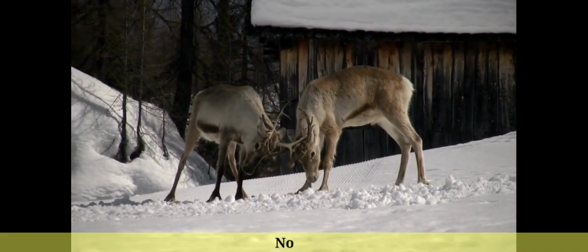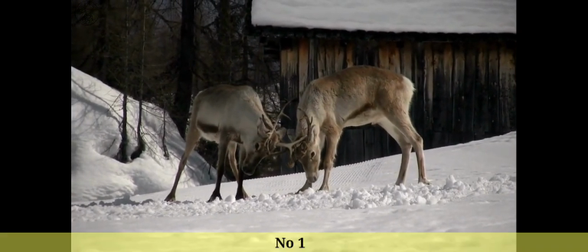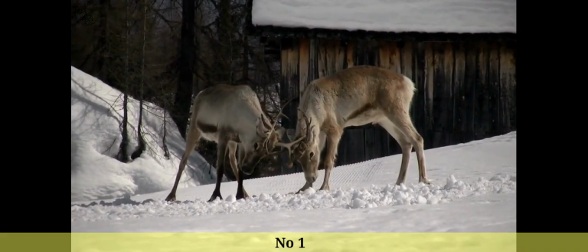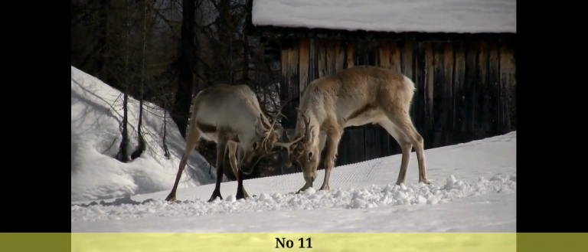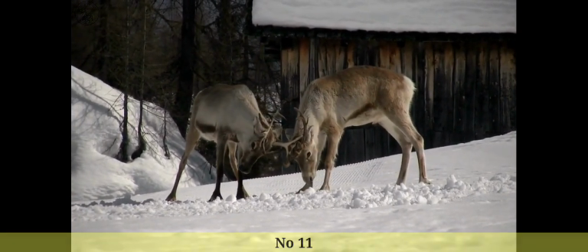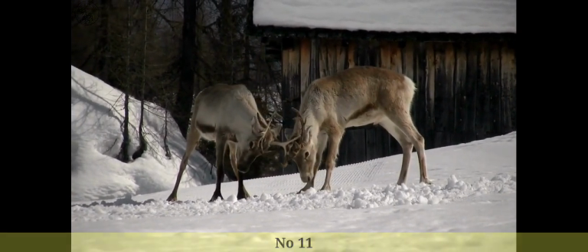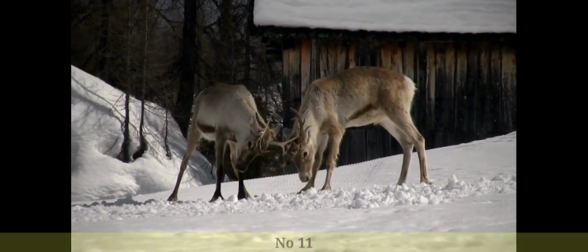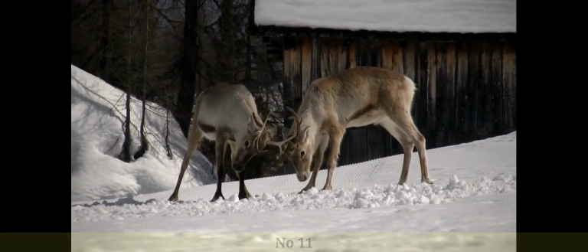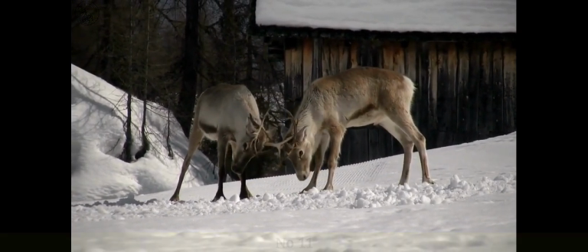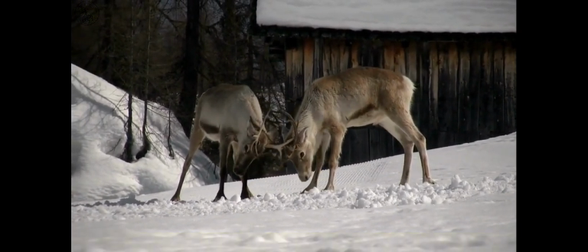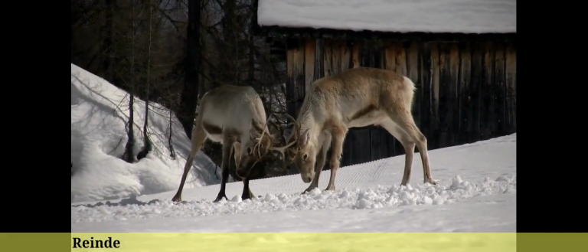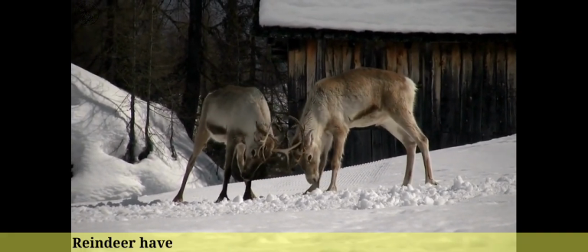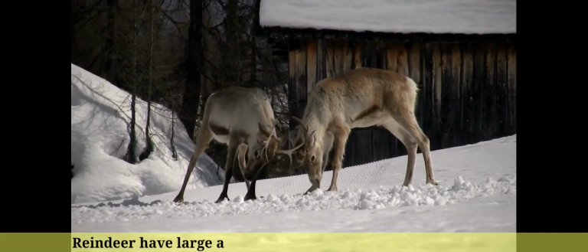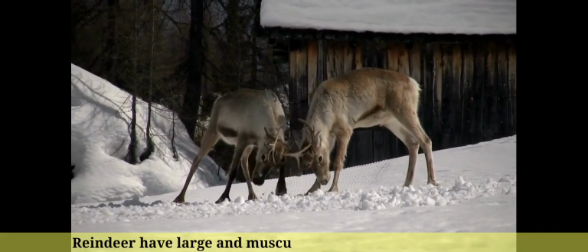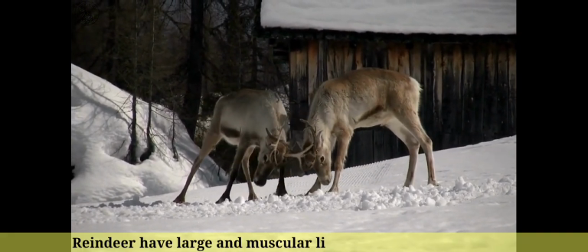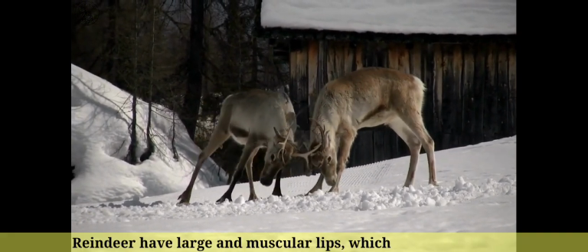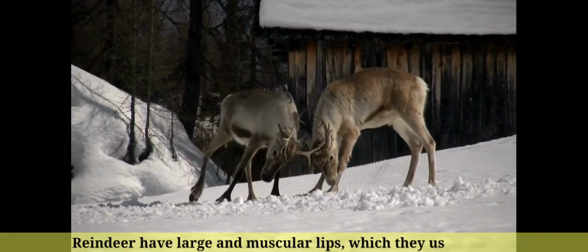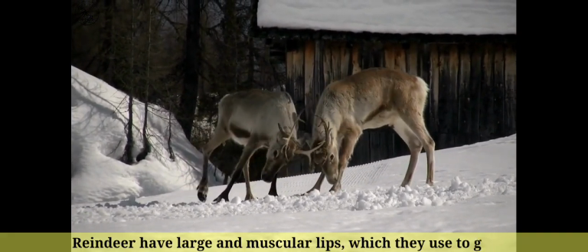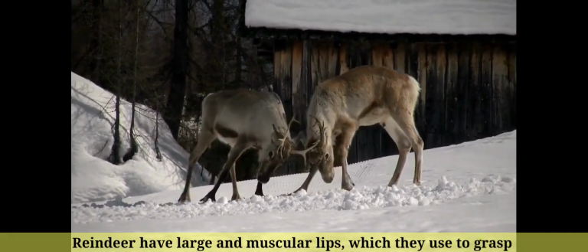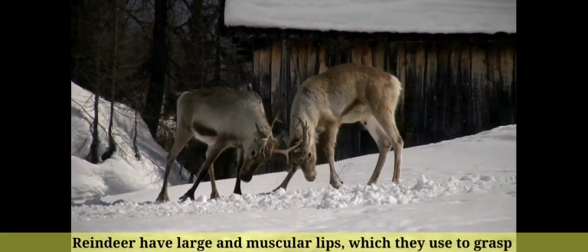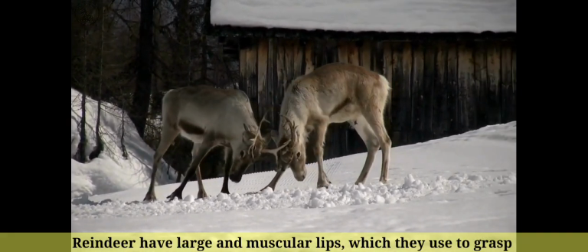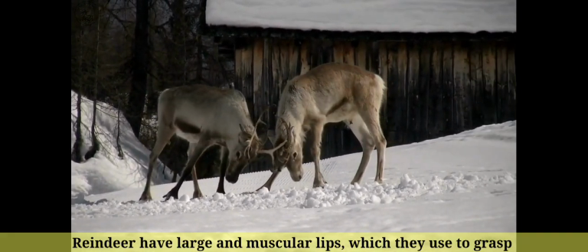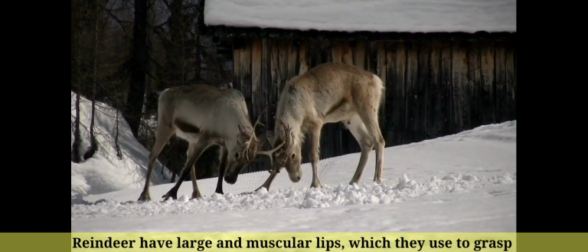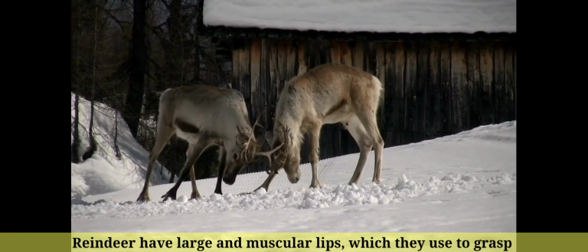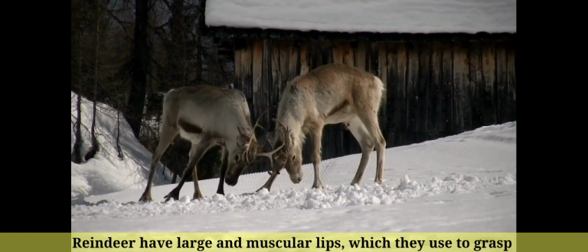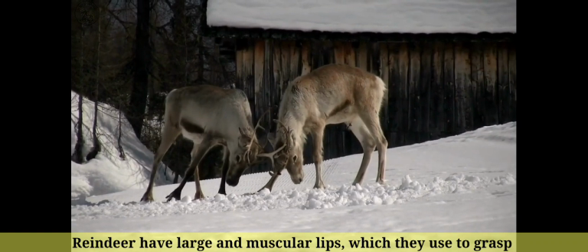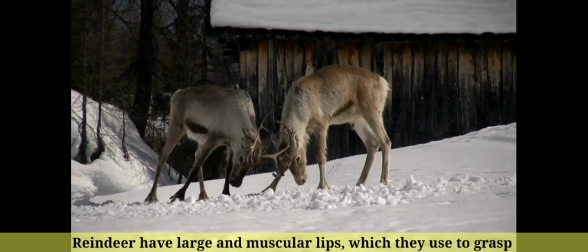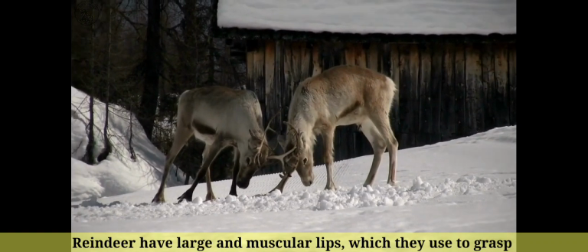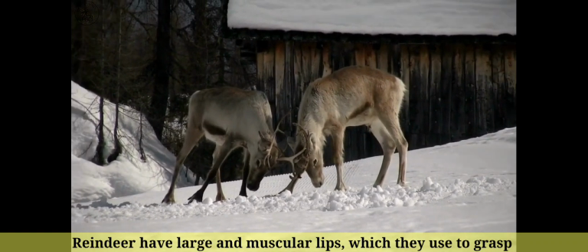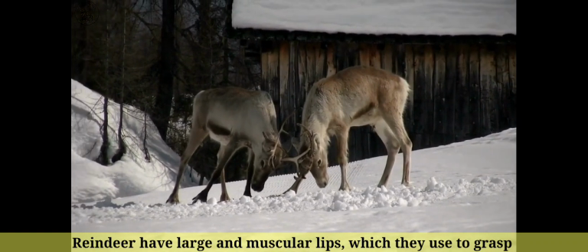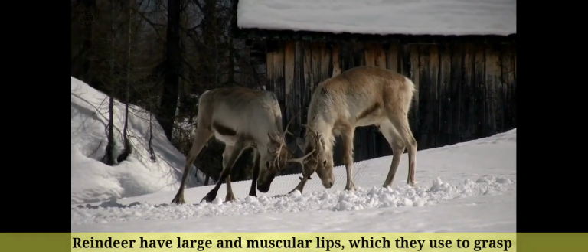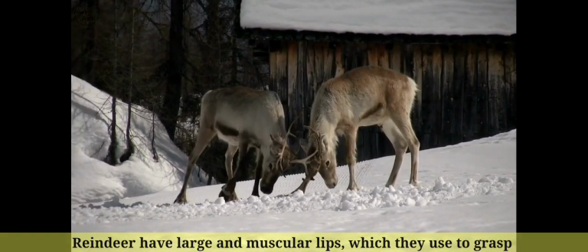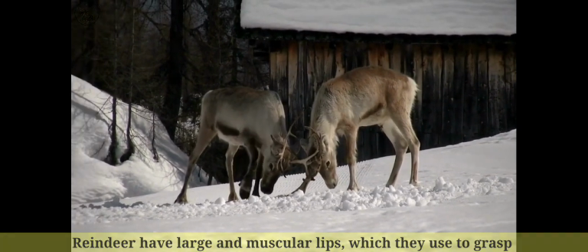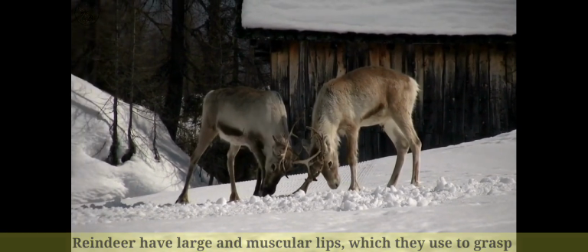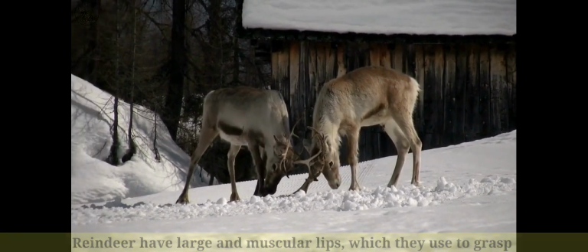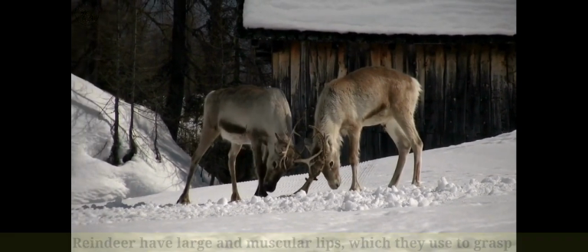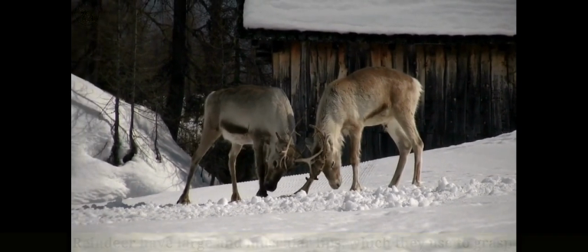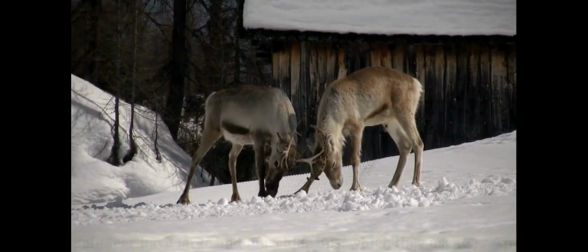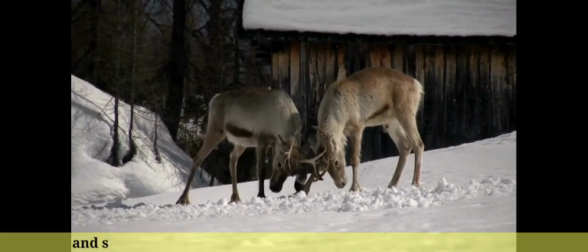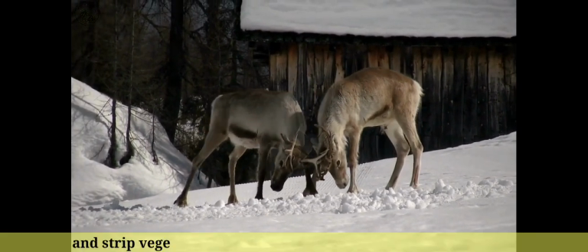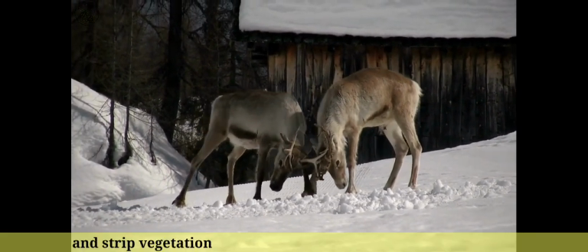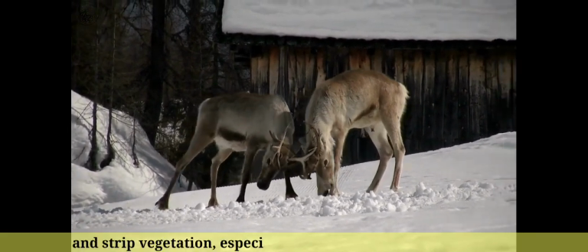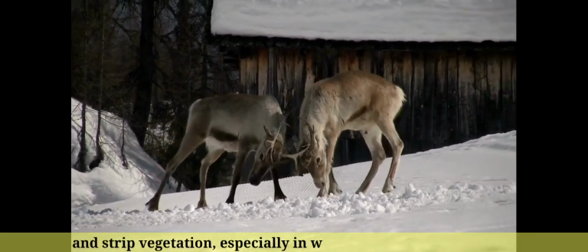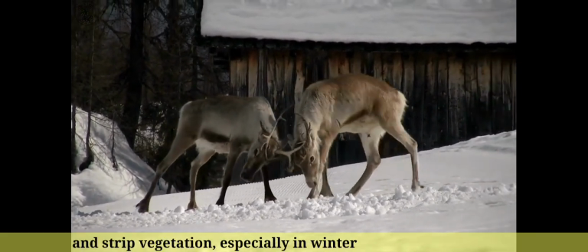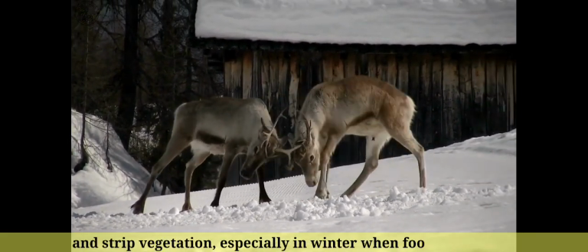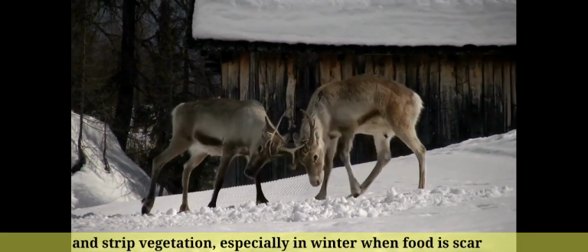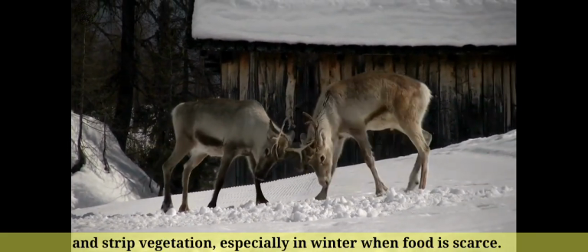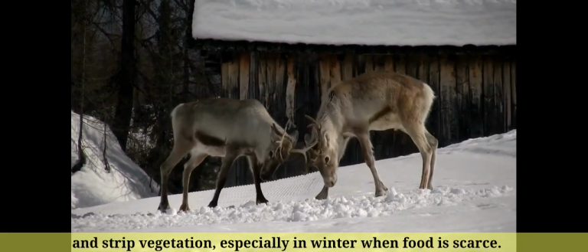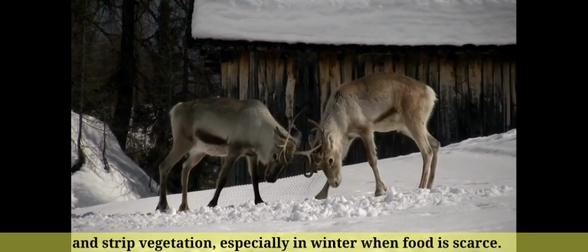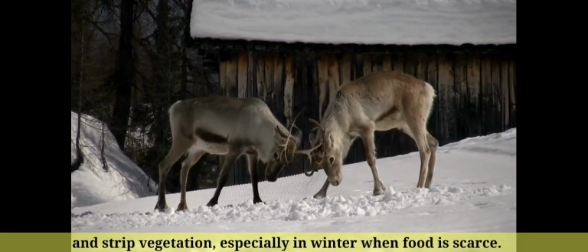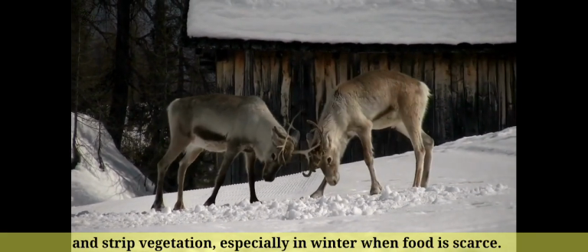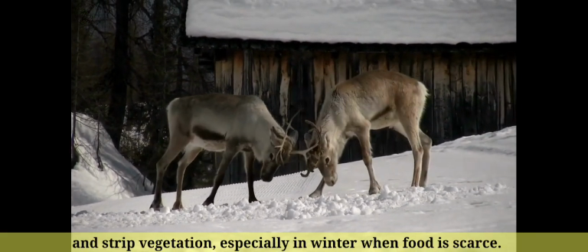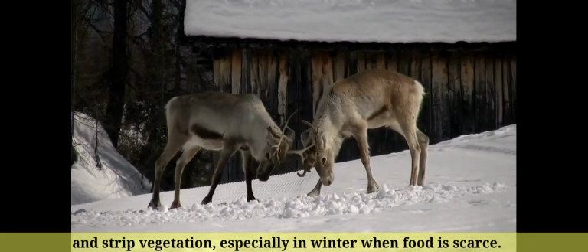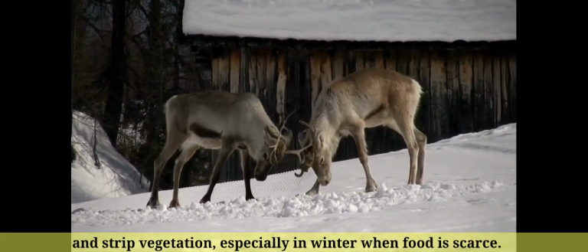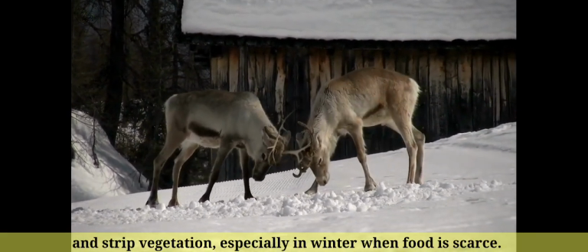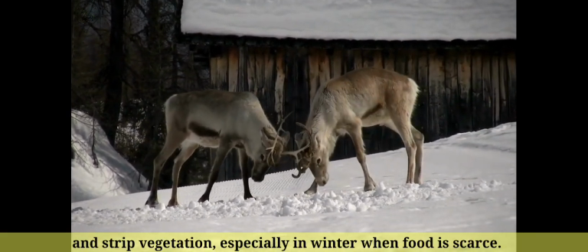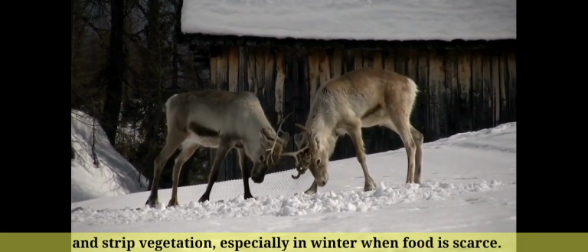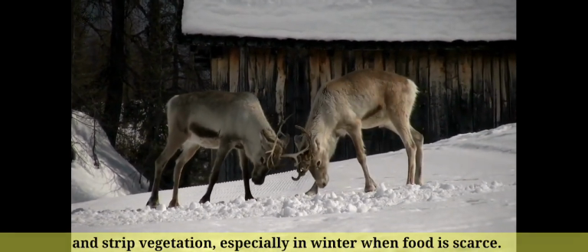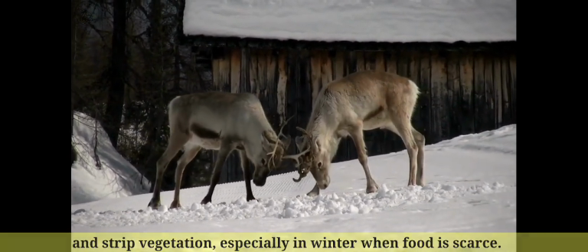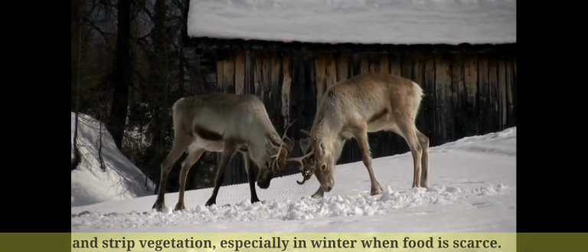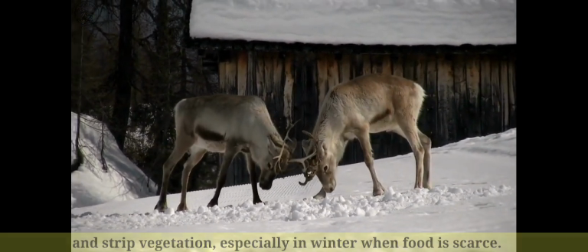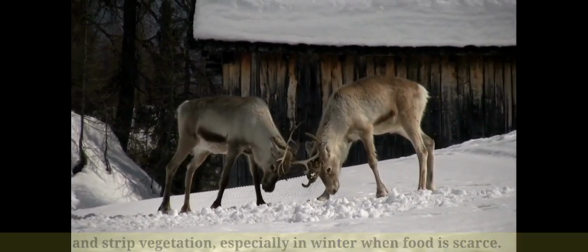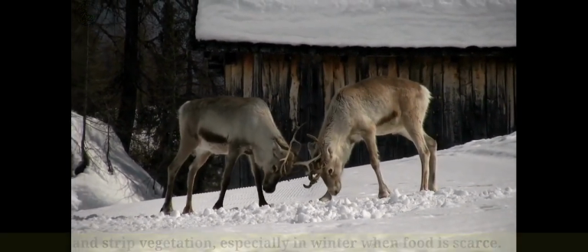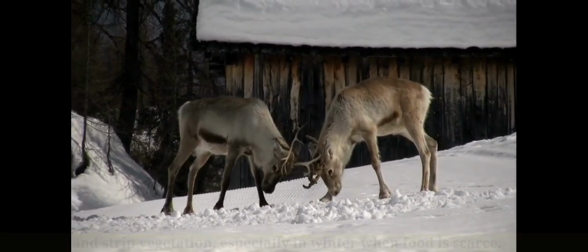Number 11: Reindeer have large and muscular lips, which they use to grasp and strip vegetation, especially in winter when food is scarce.